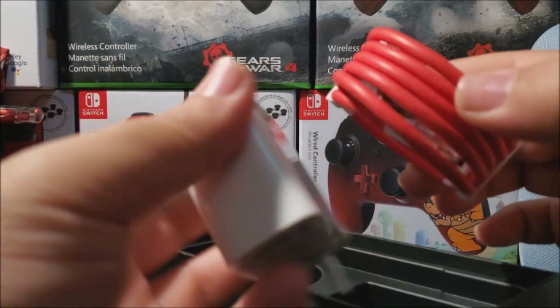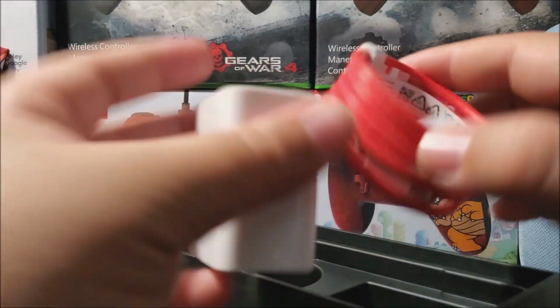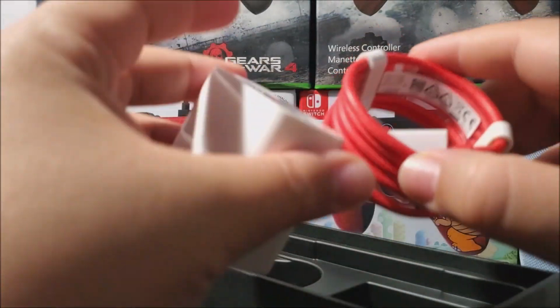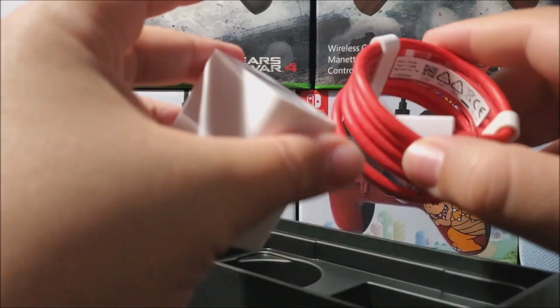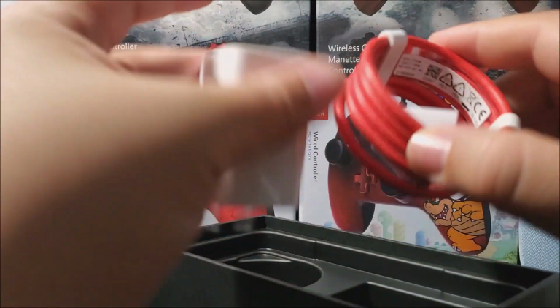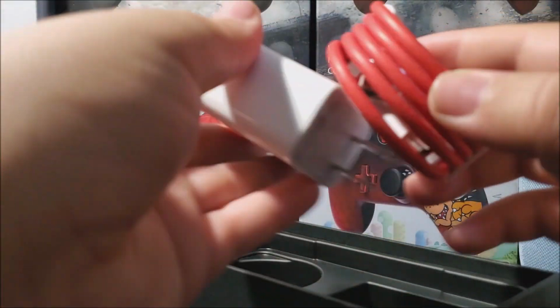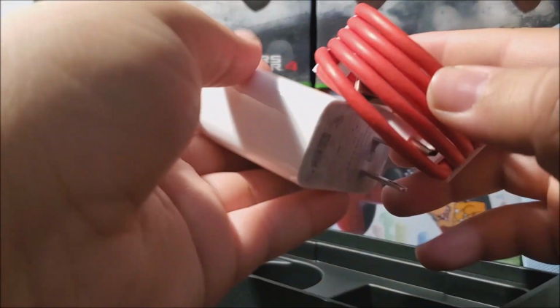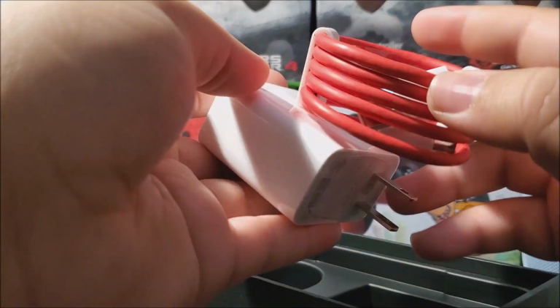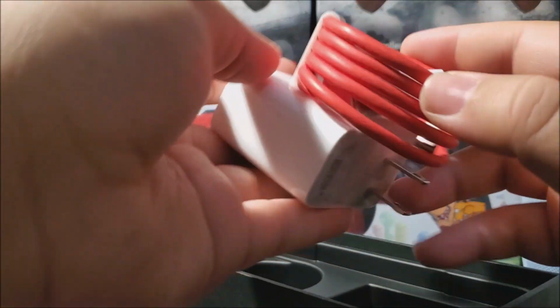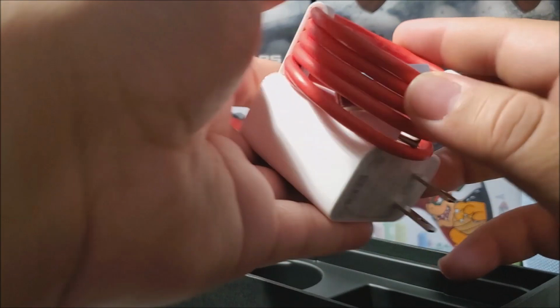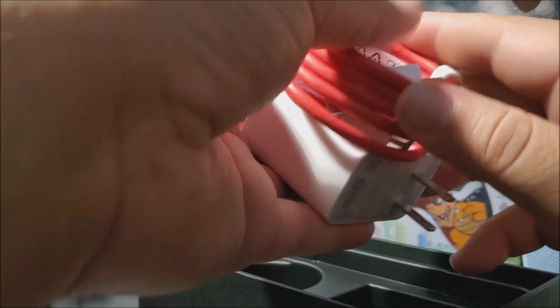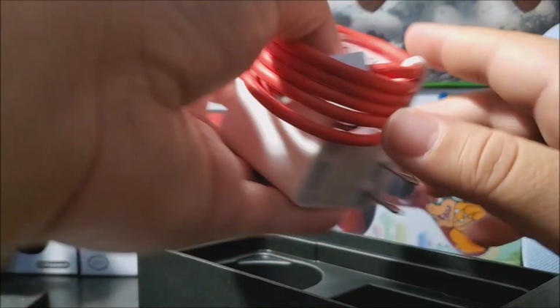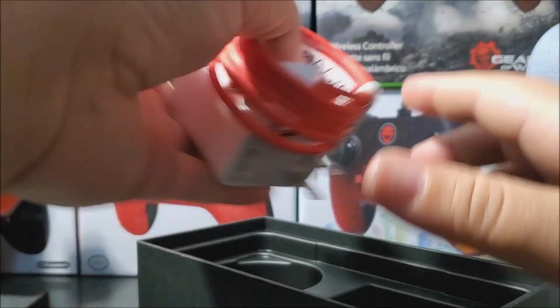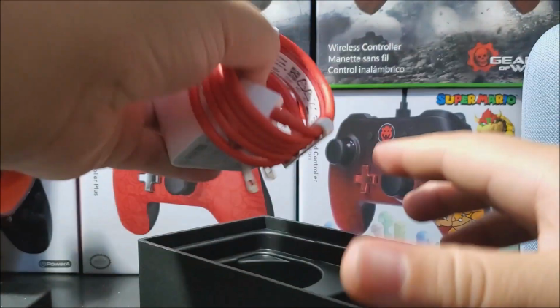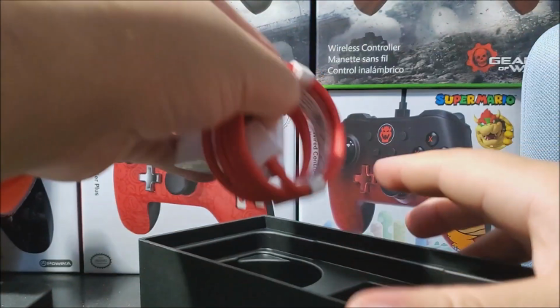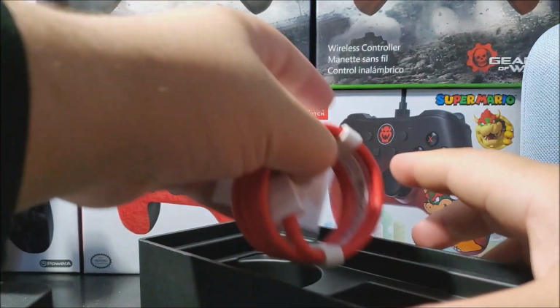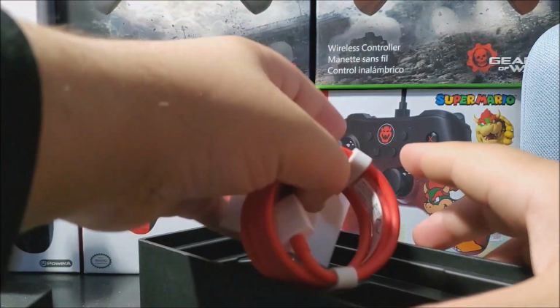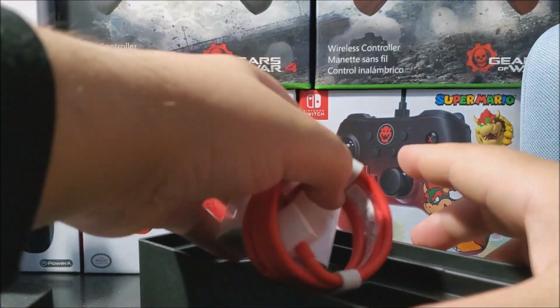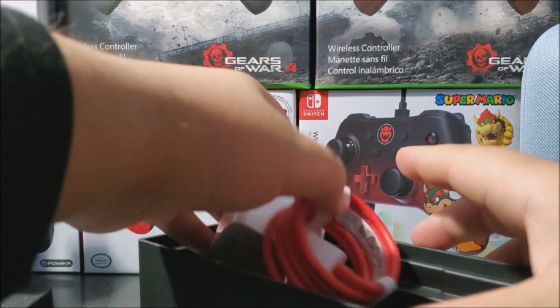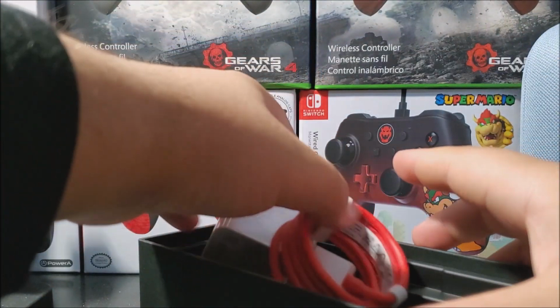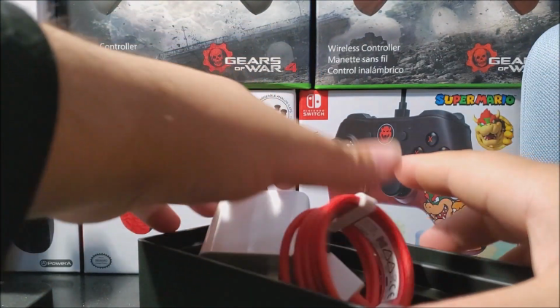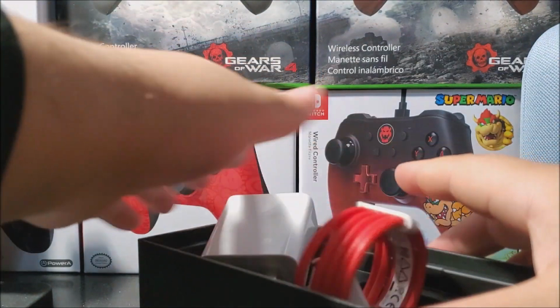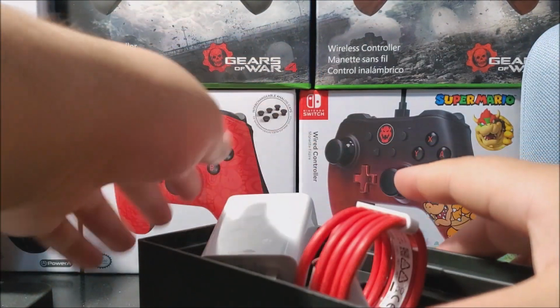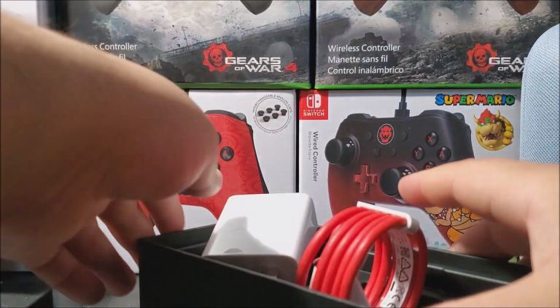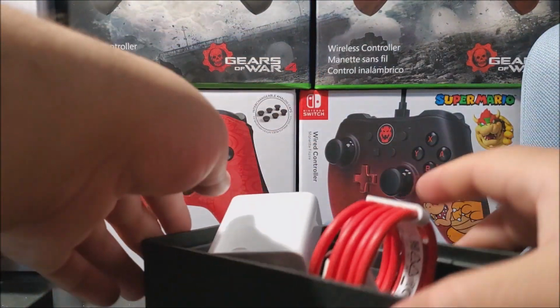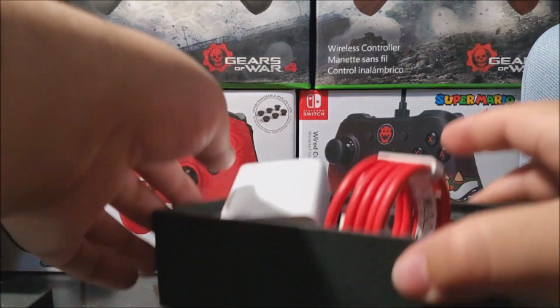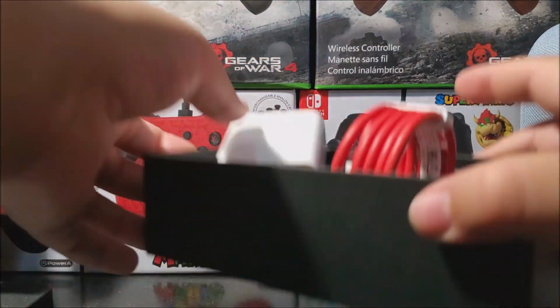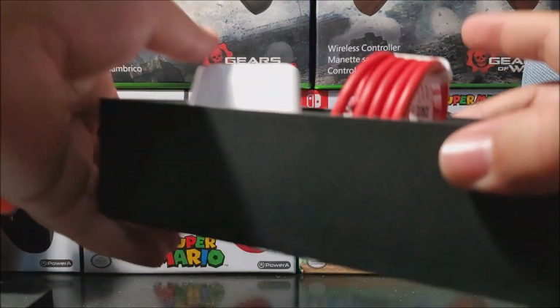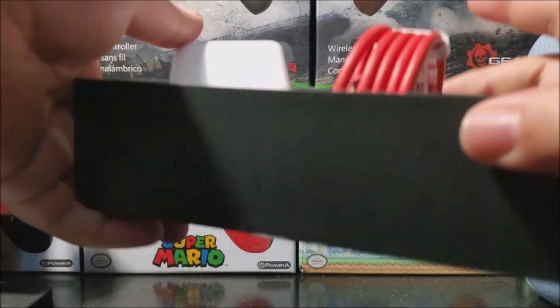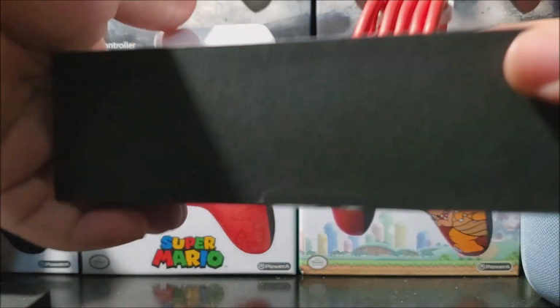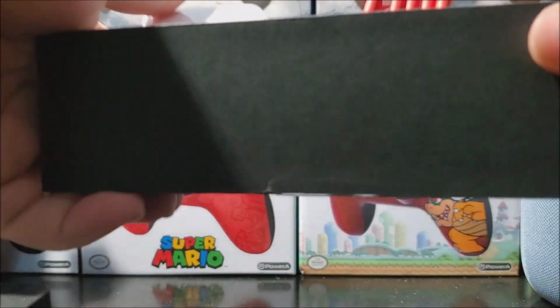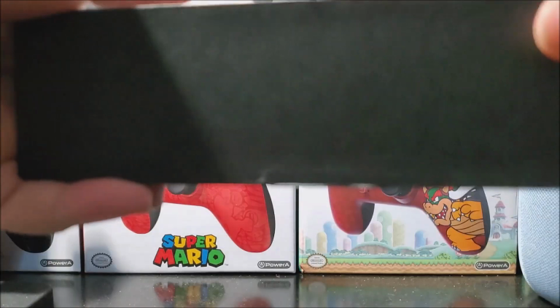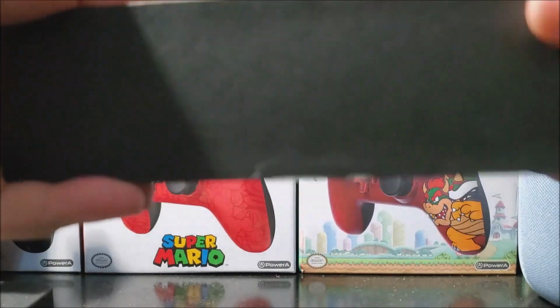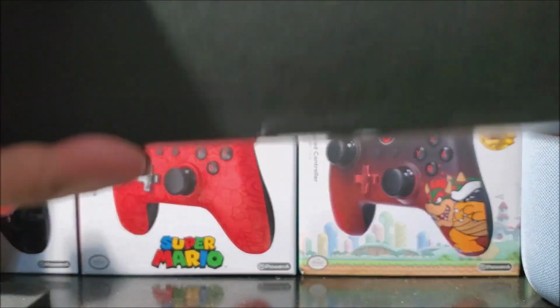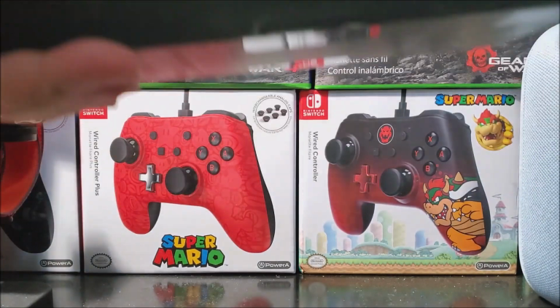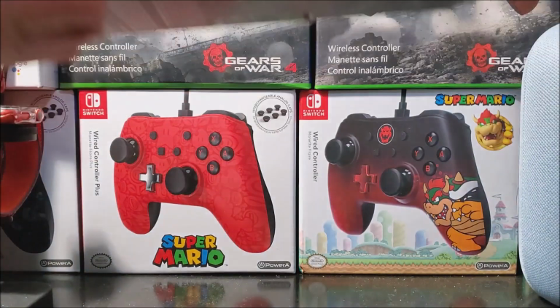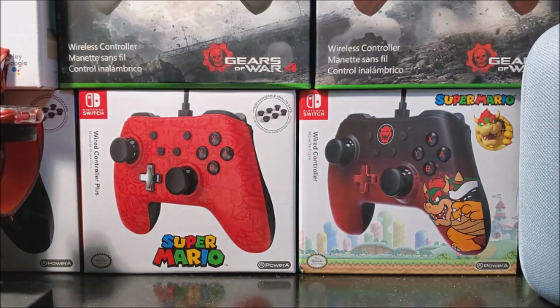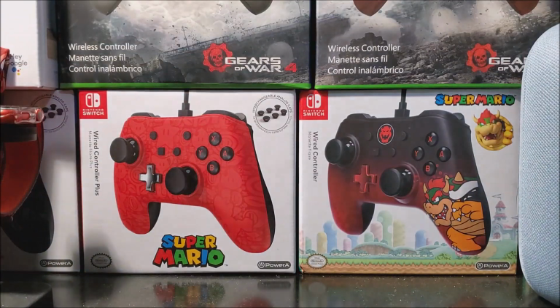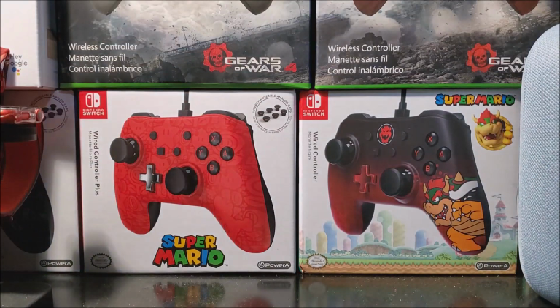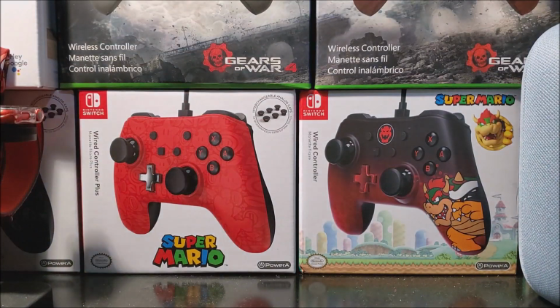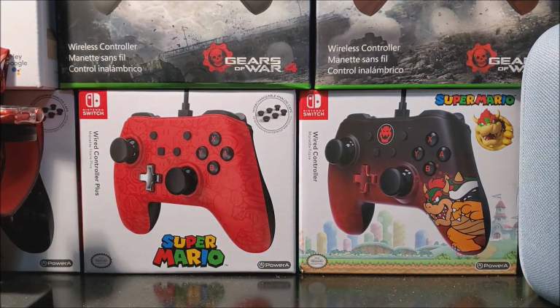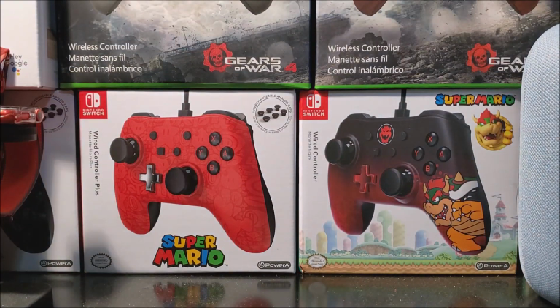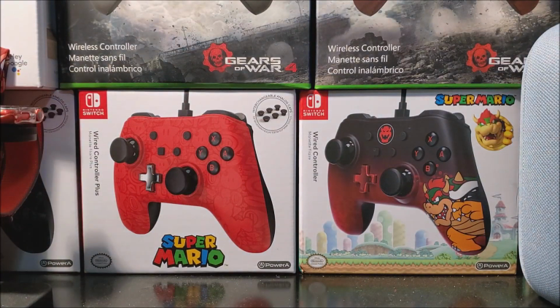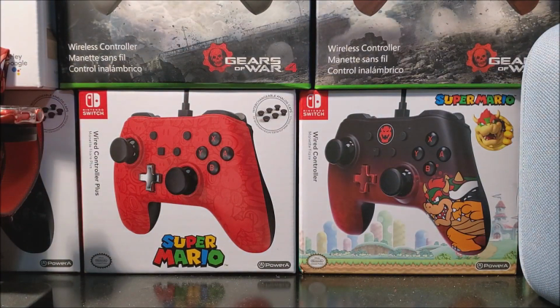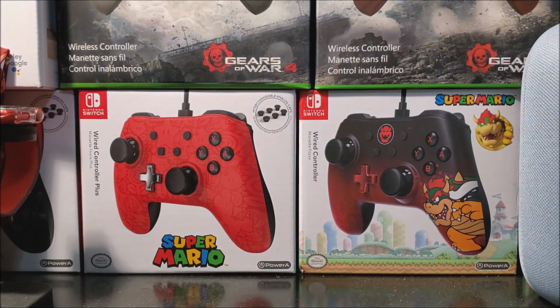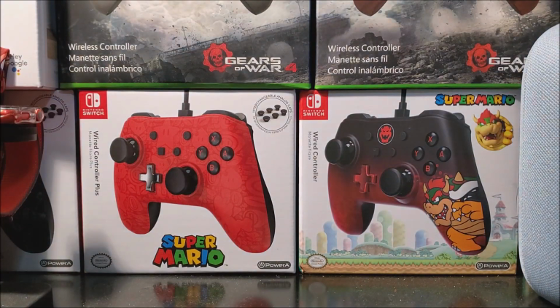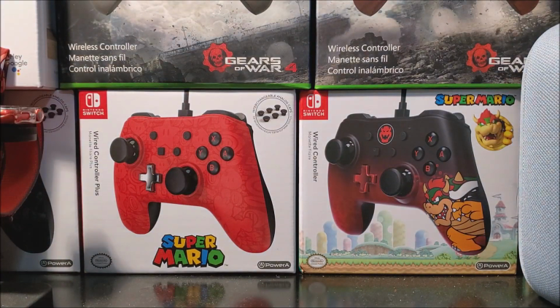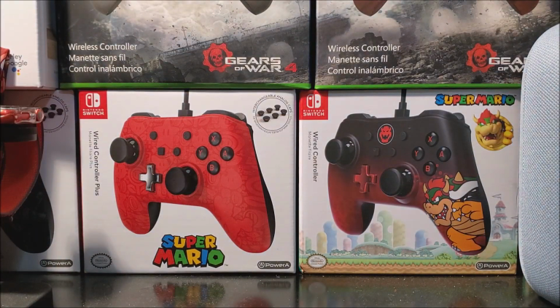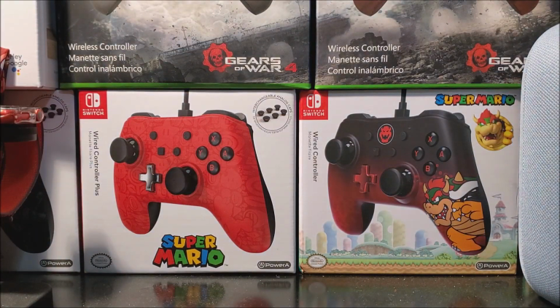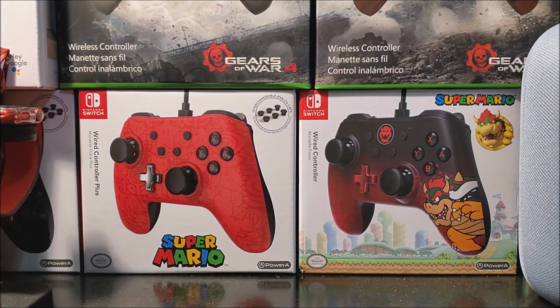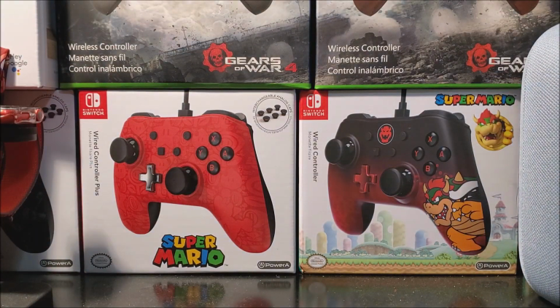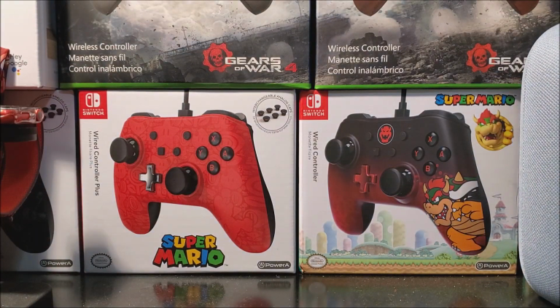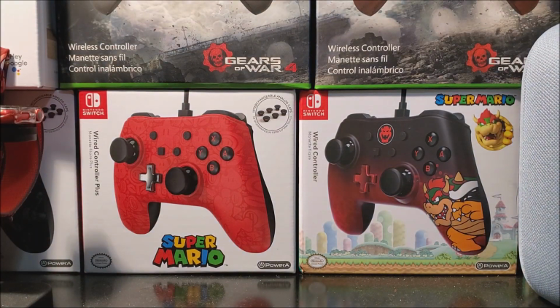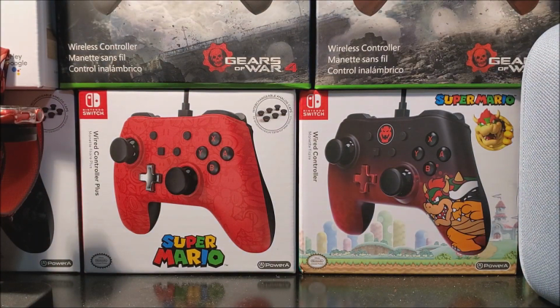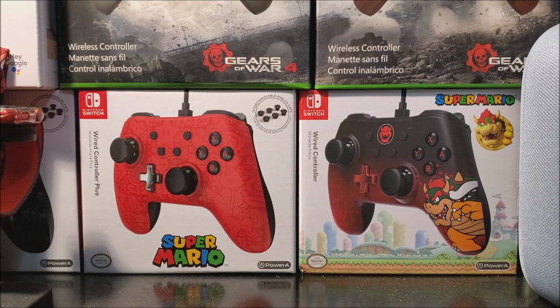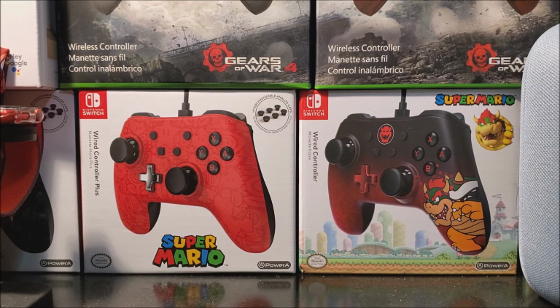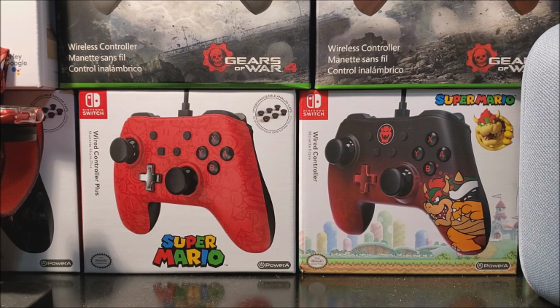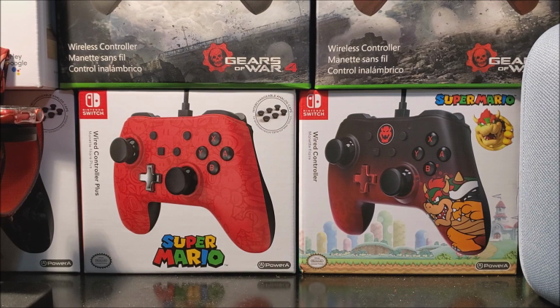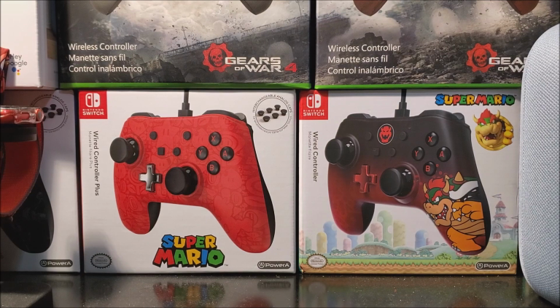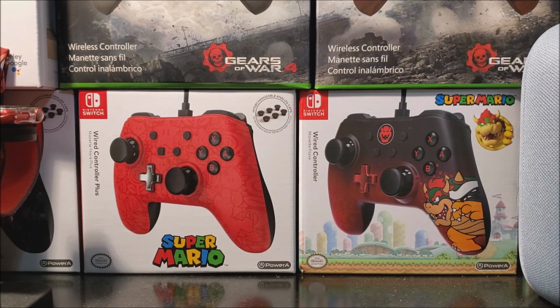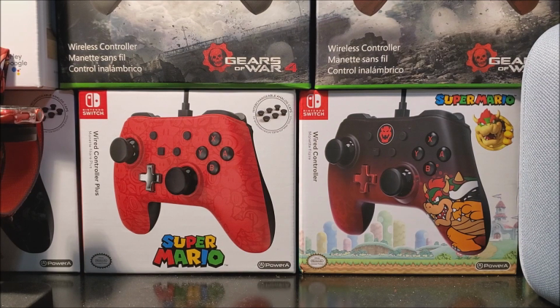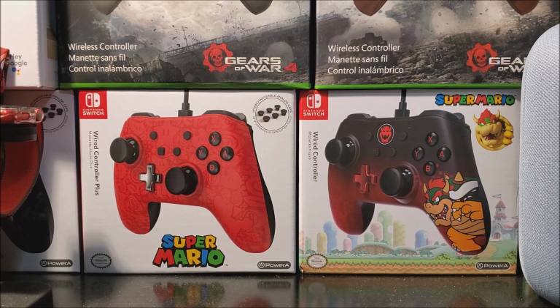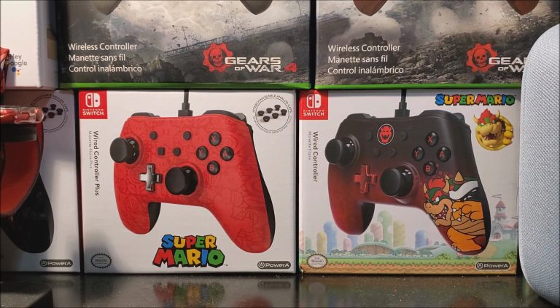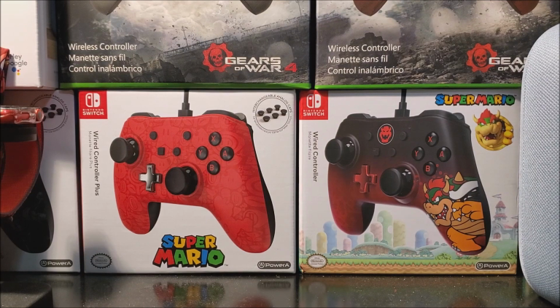So that's basically everything that comes in the box. Now let's go ahead and remove the plastic from the device itself.